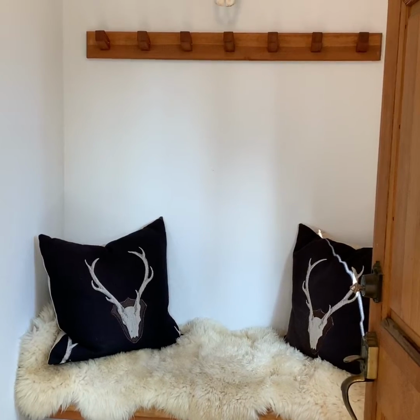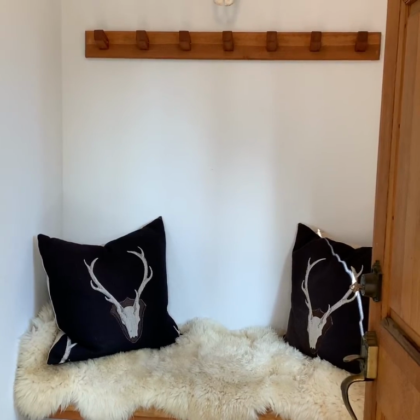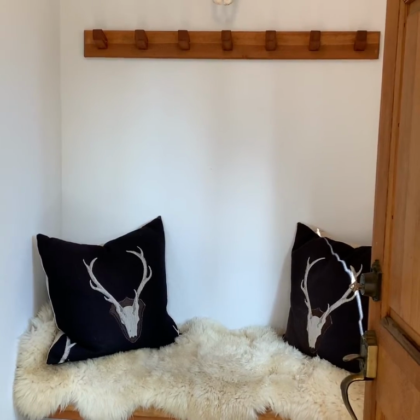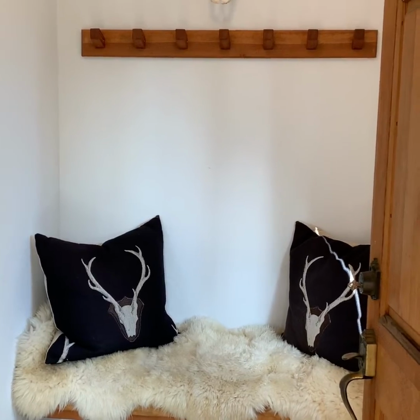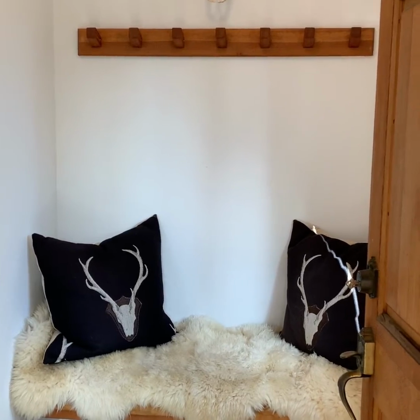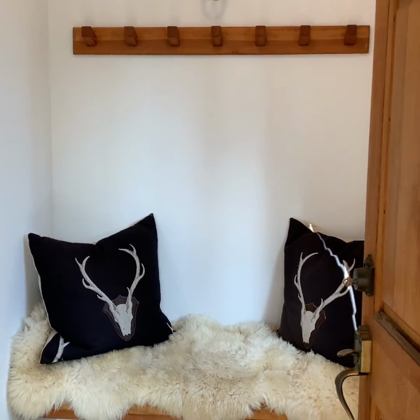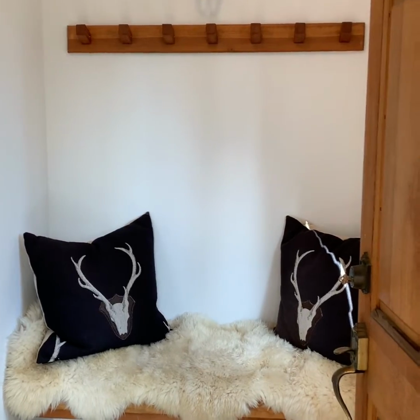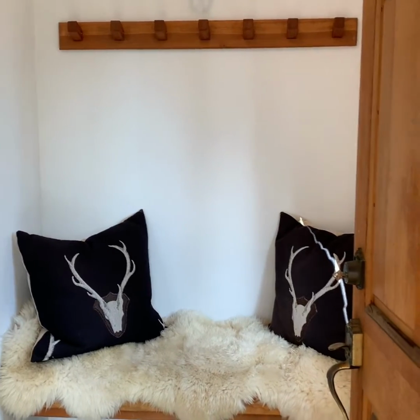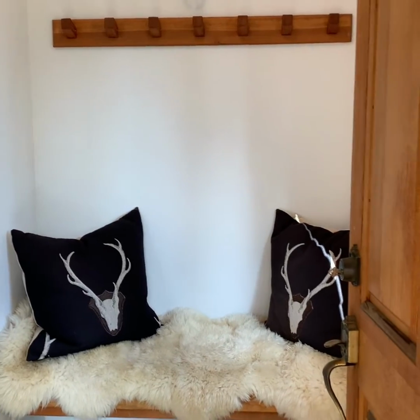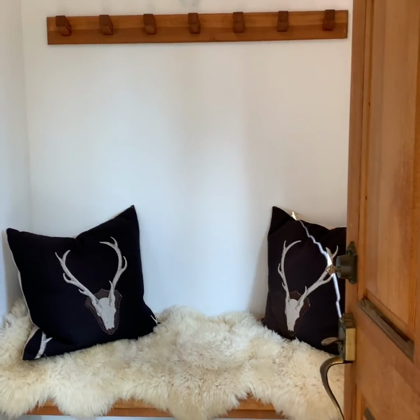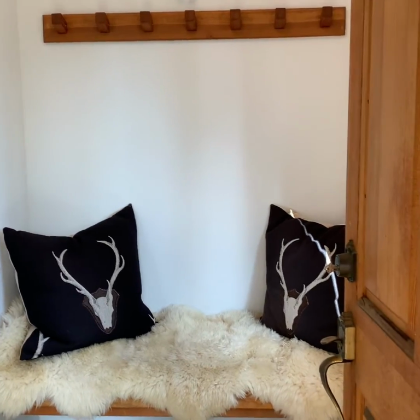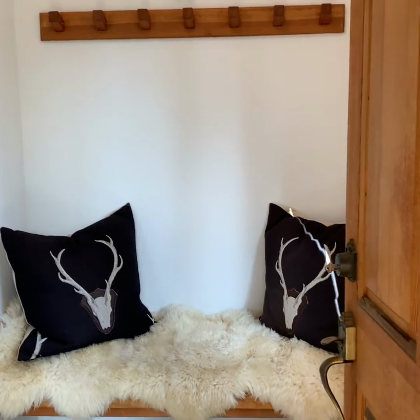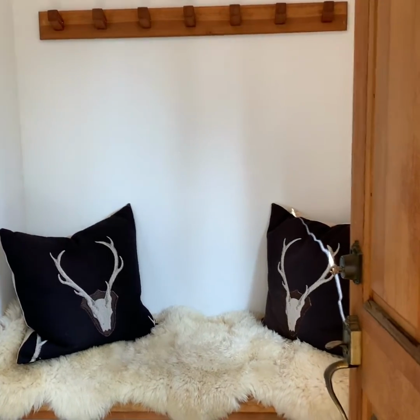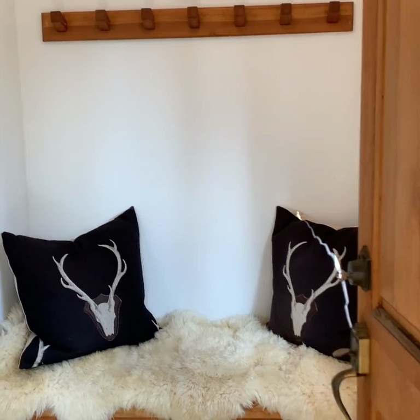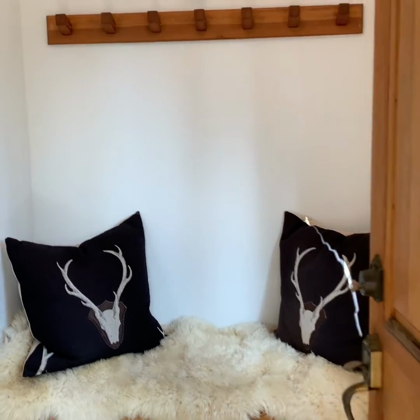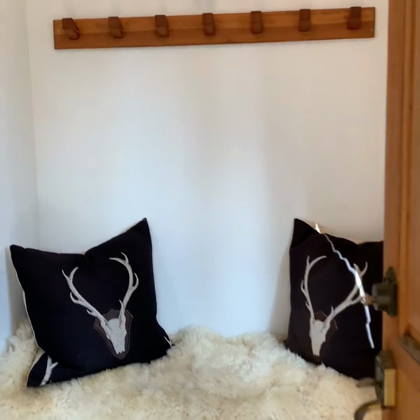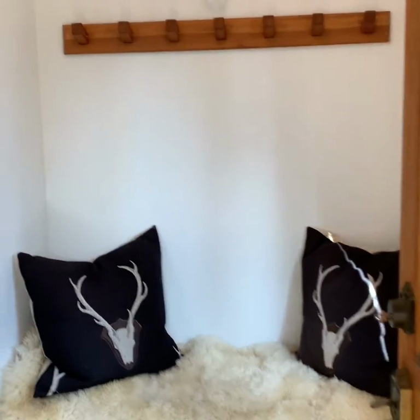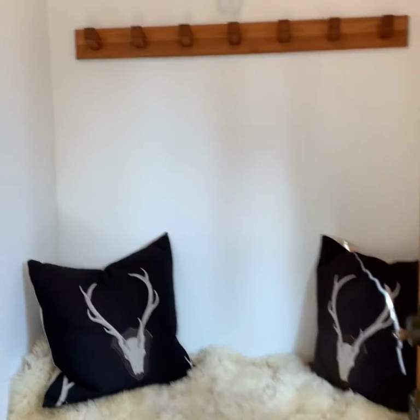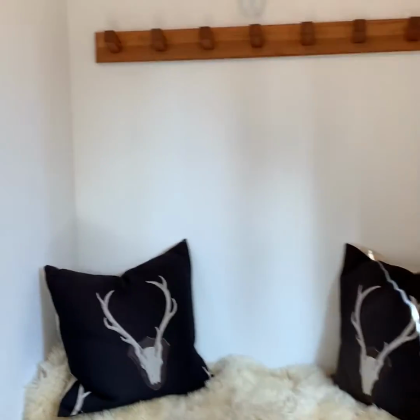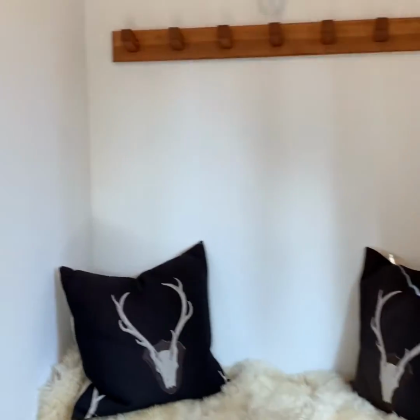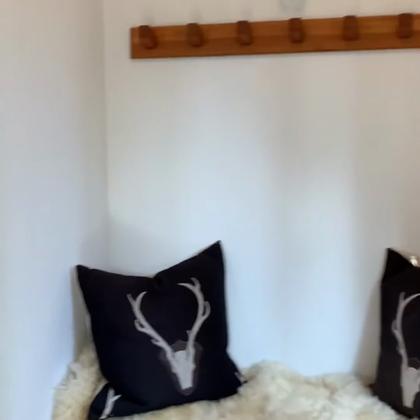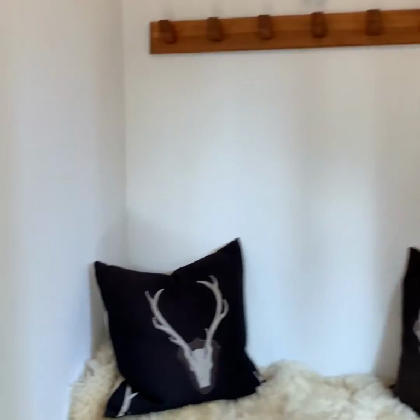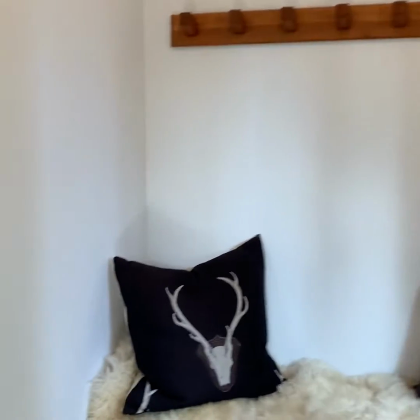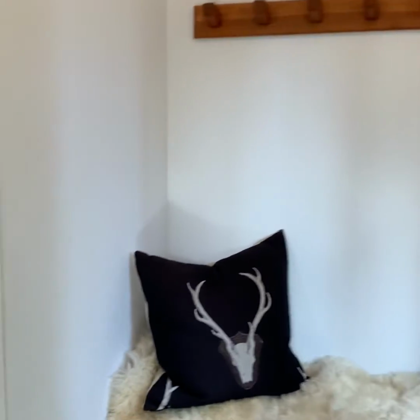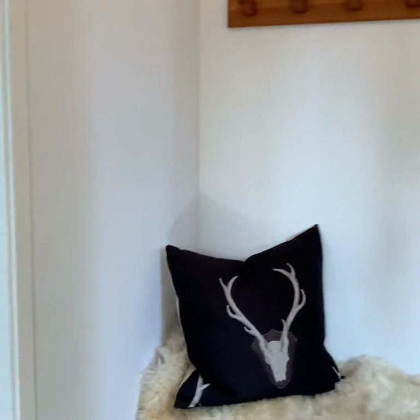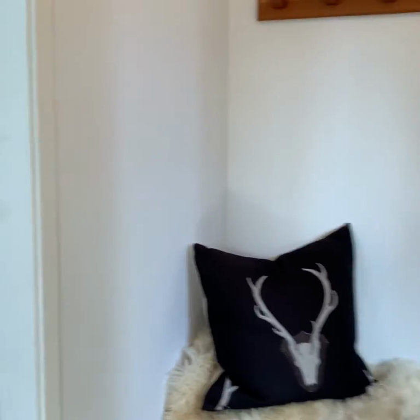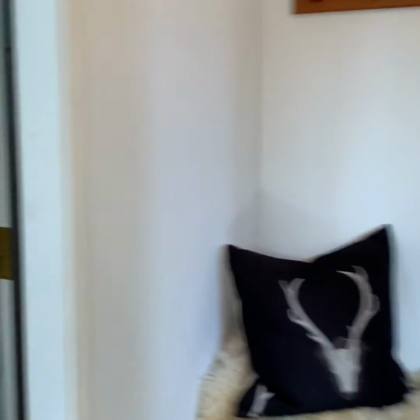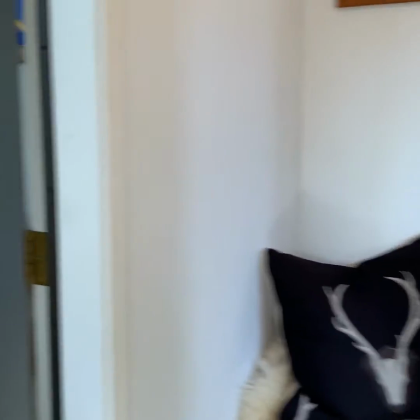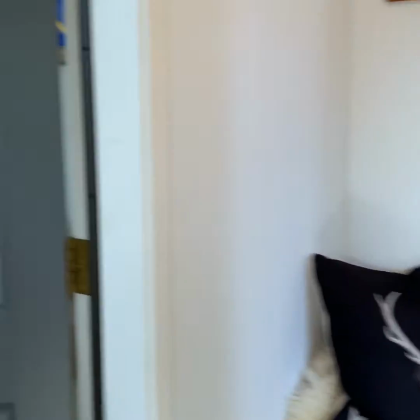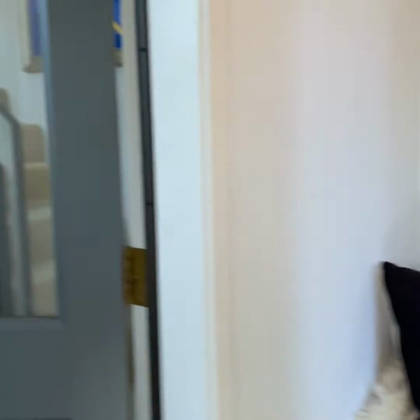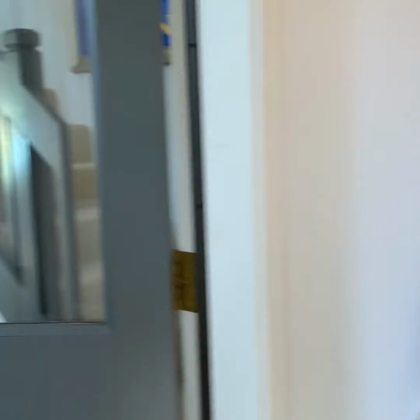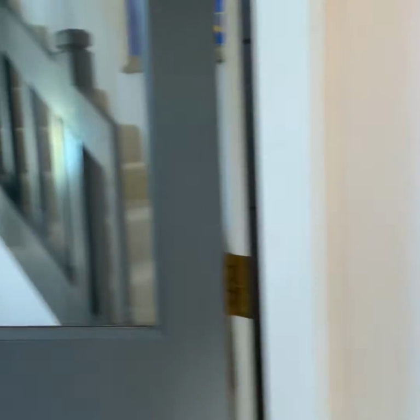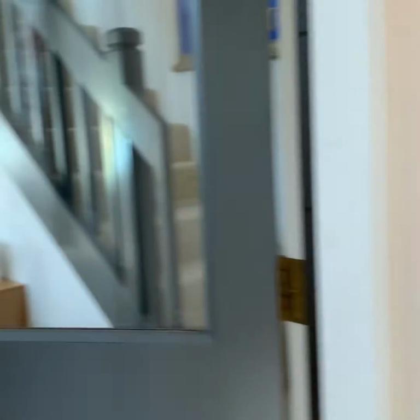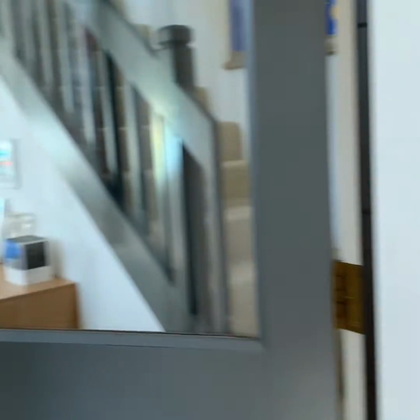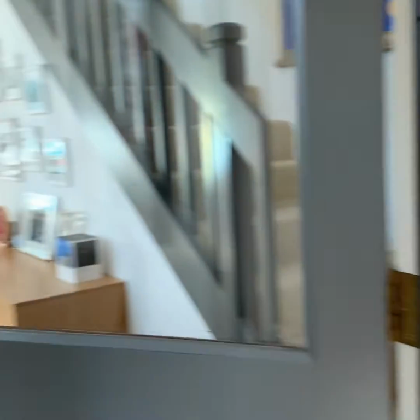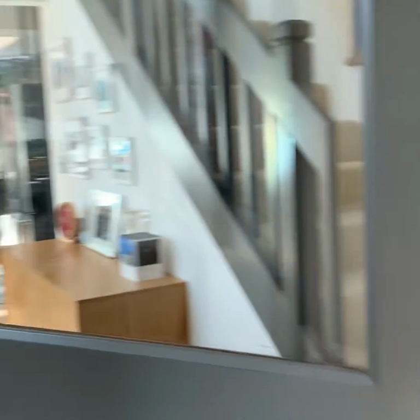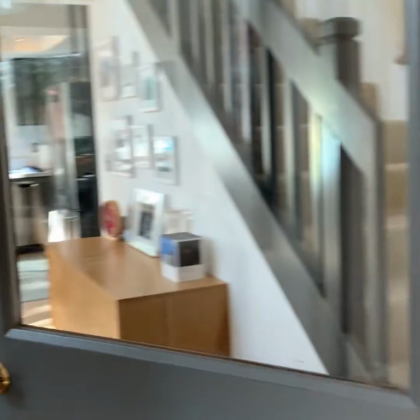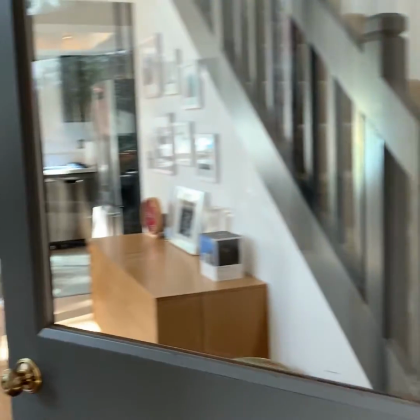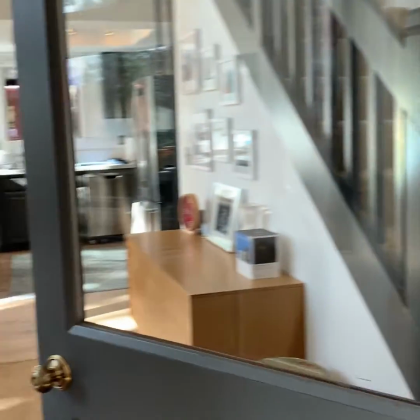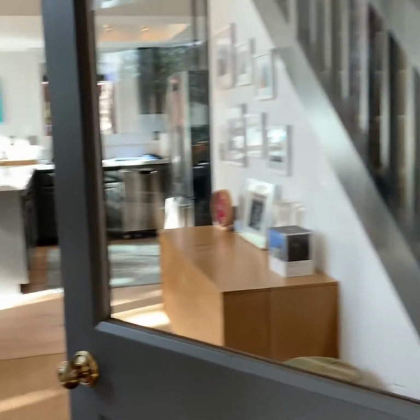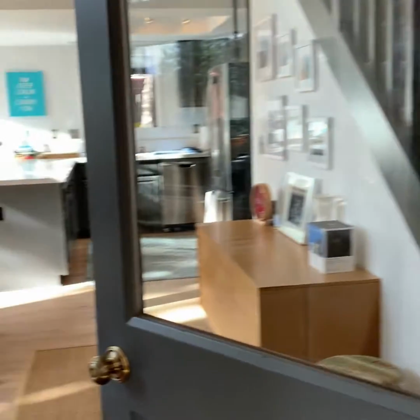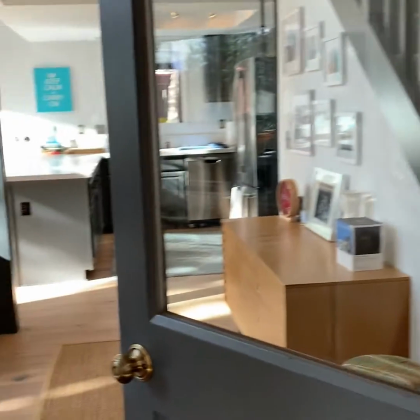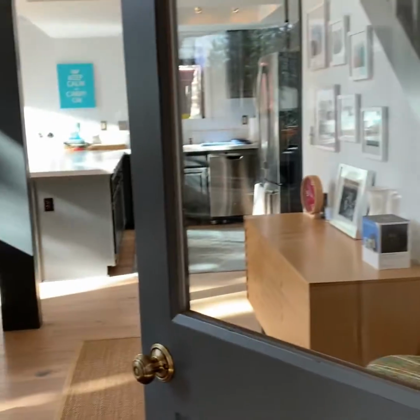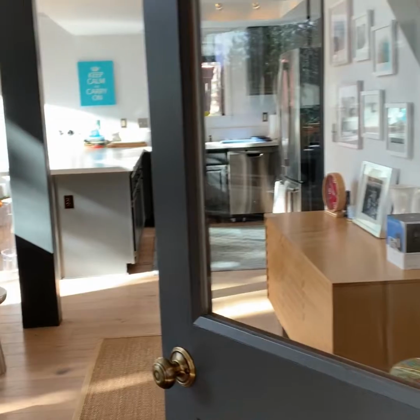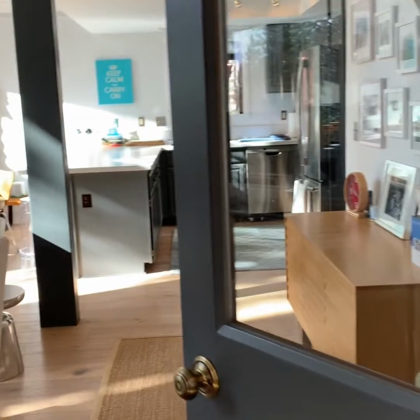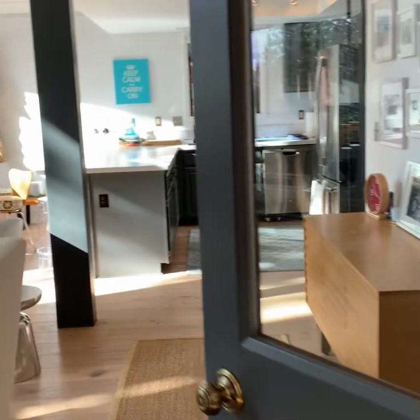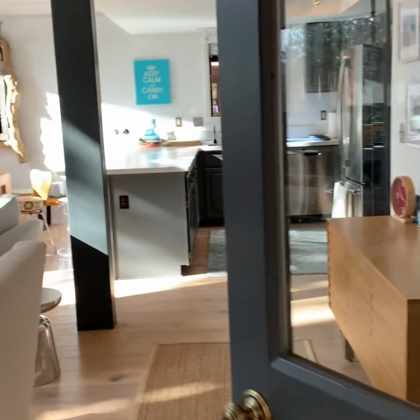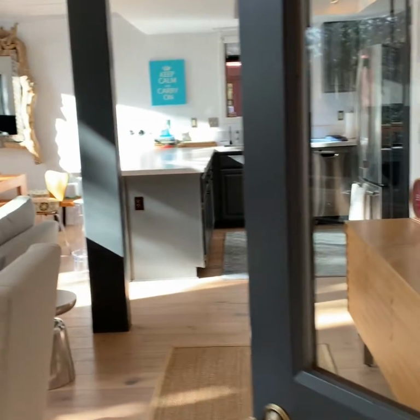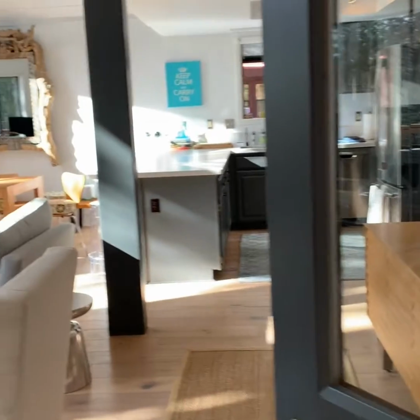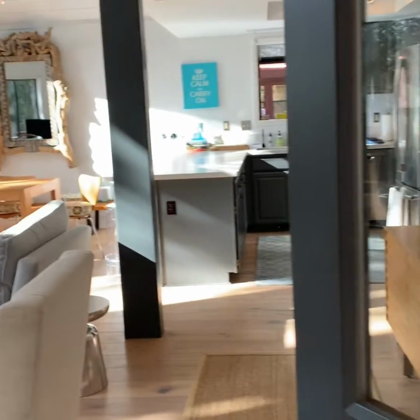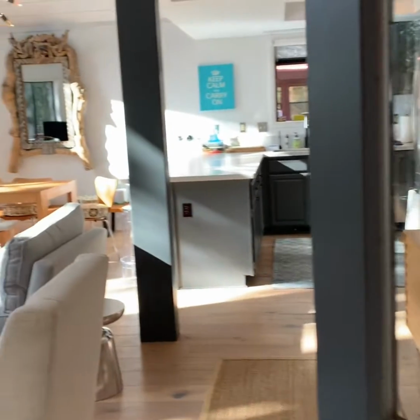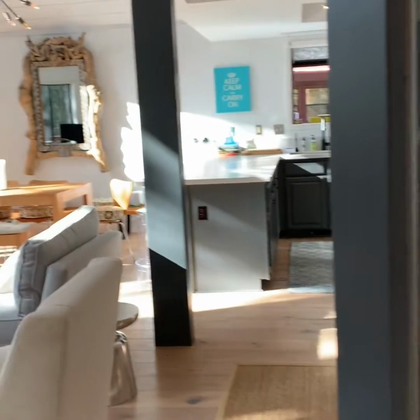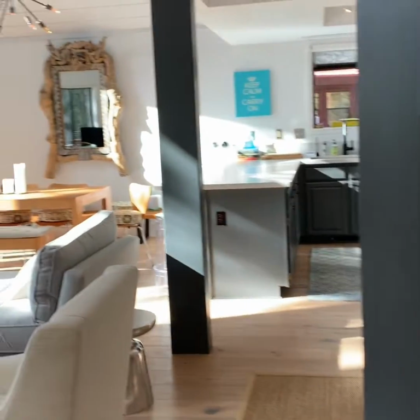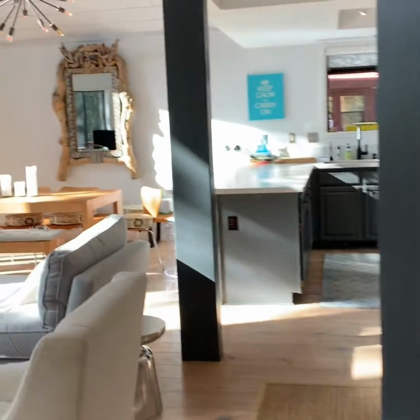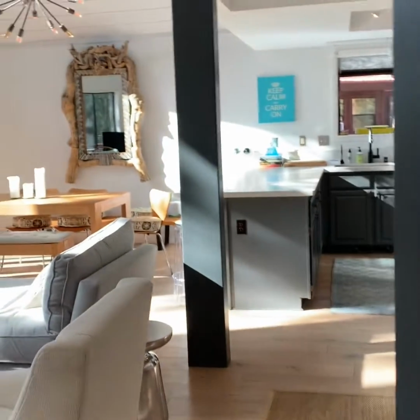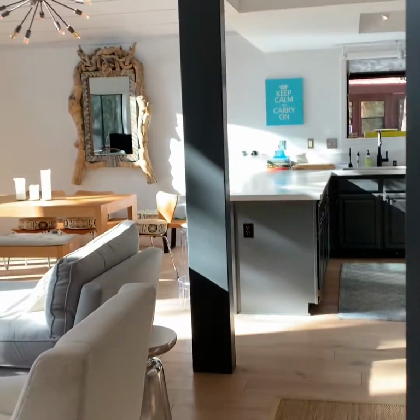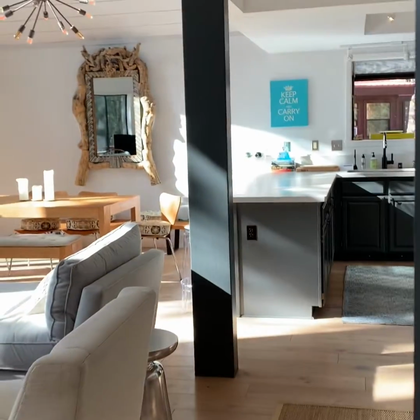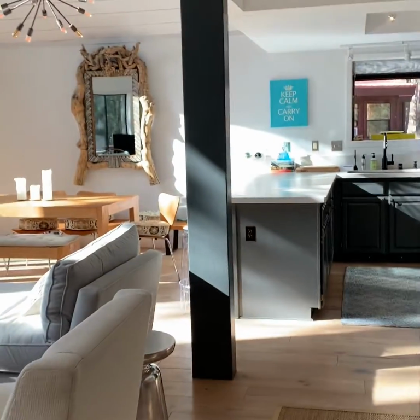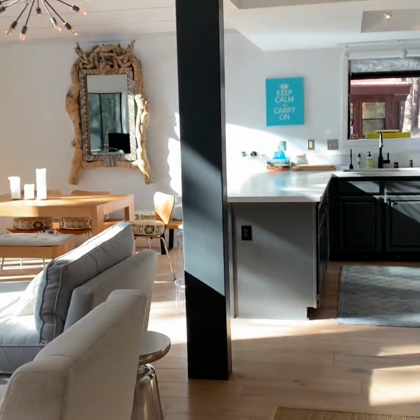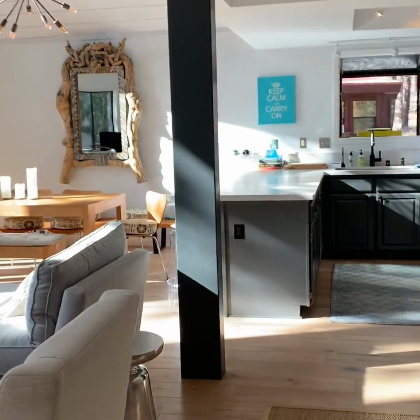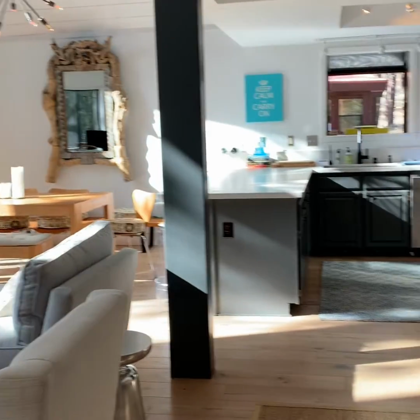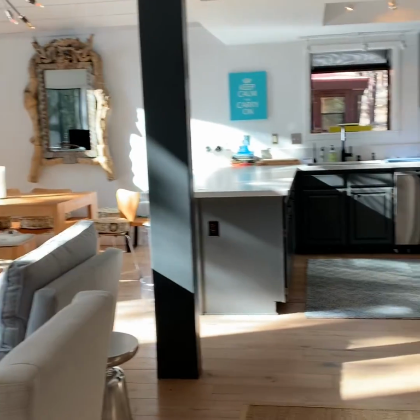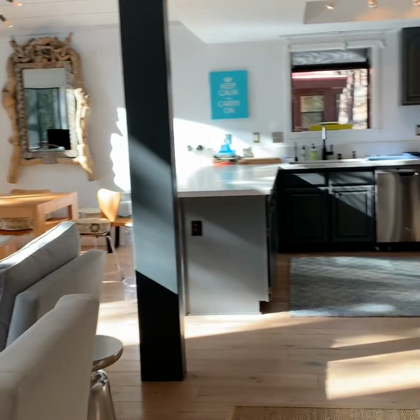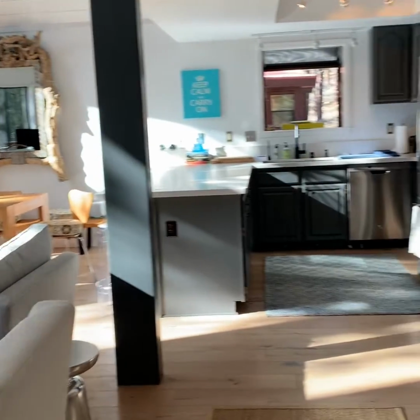Hi everyone, welcome here to North Star. Super fun, I love the style of this home.